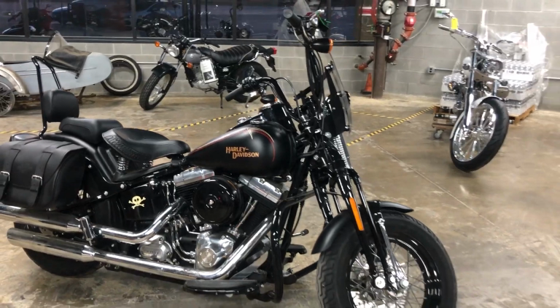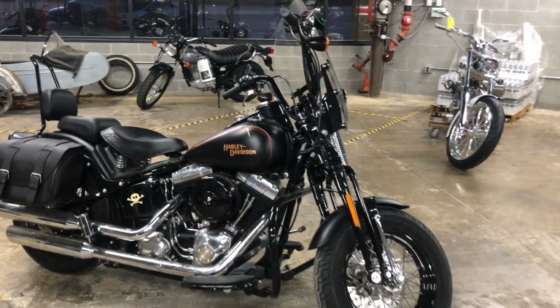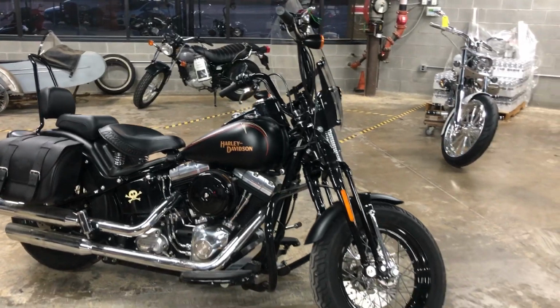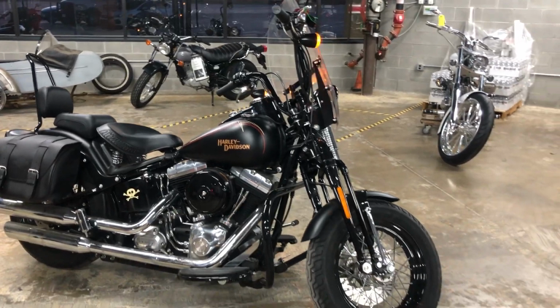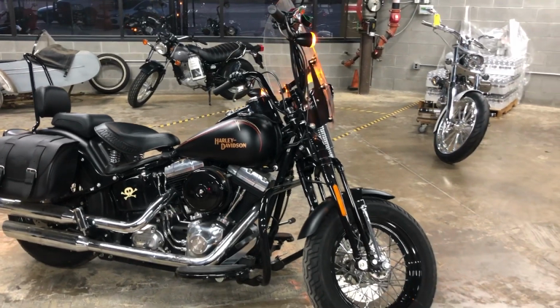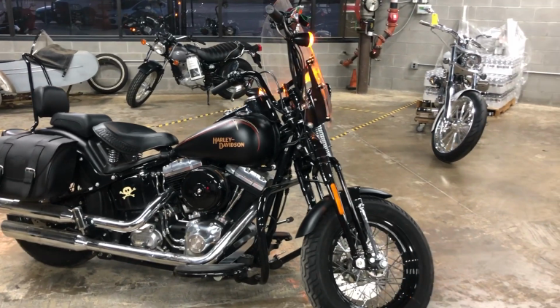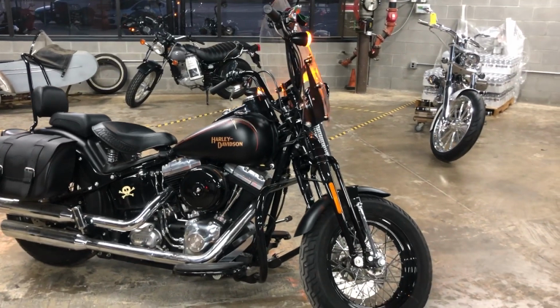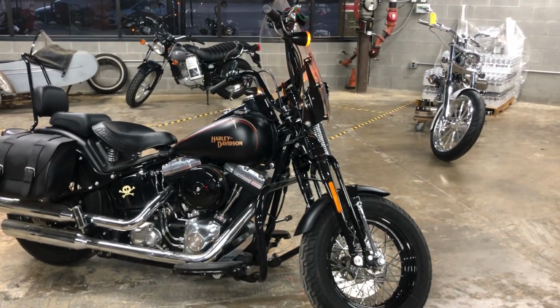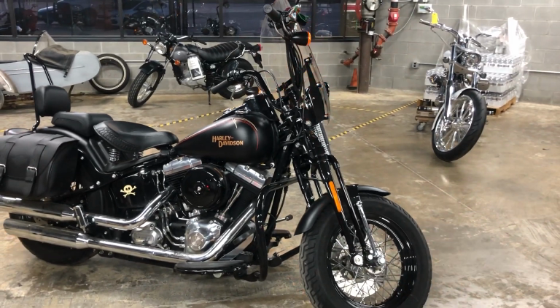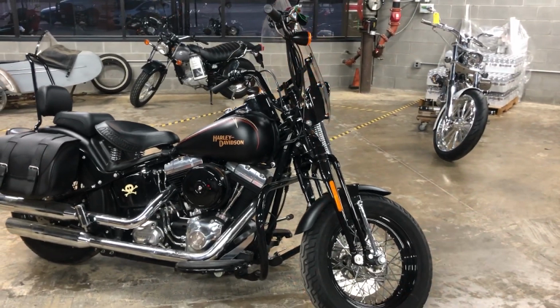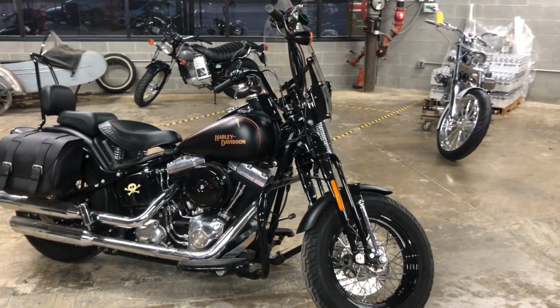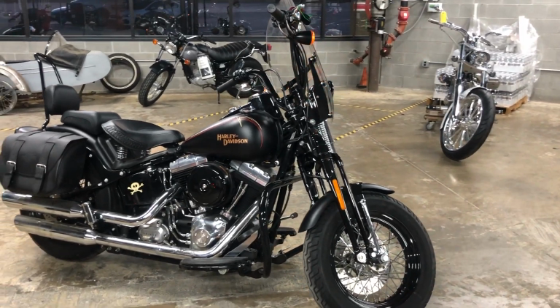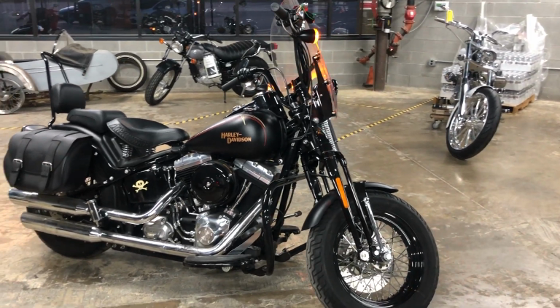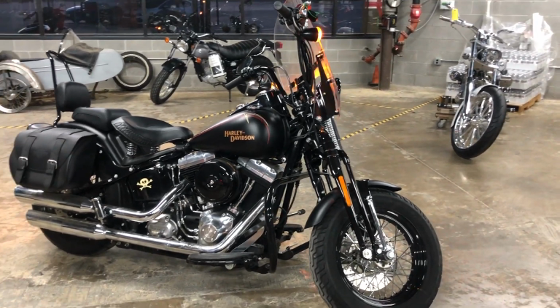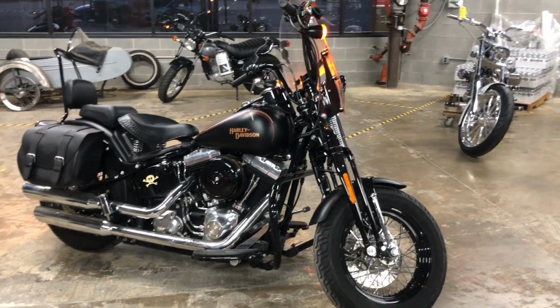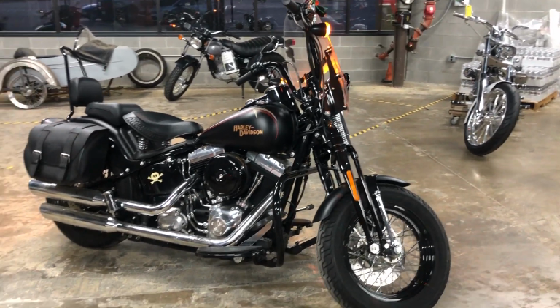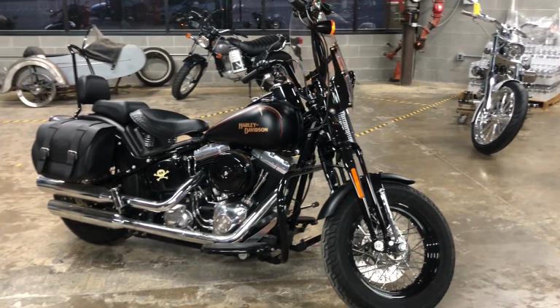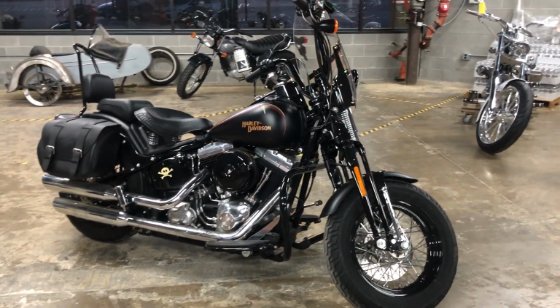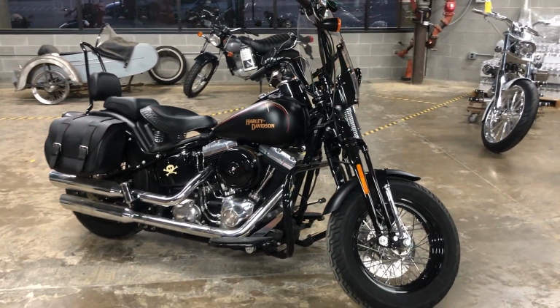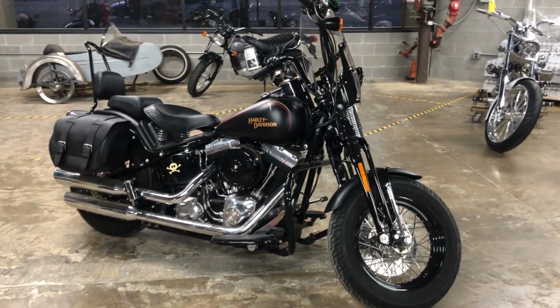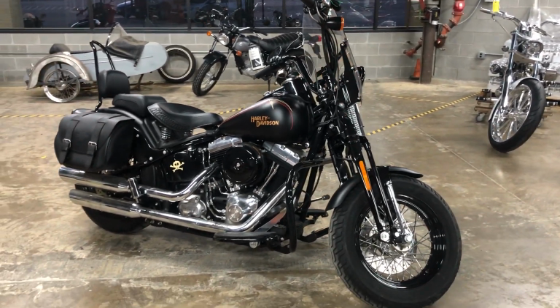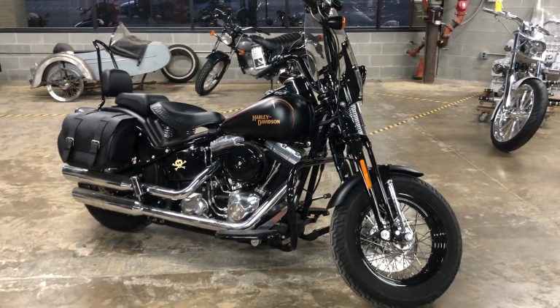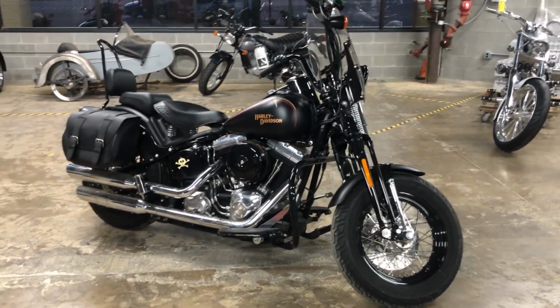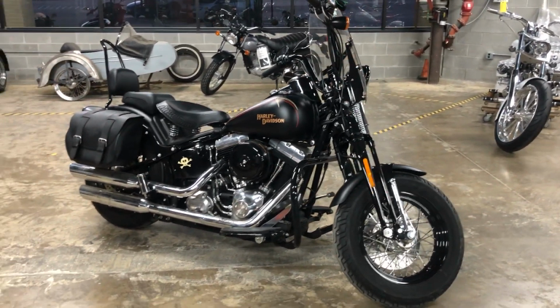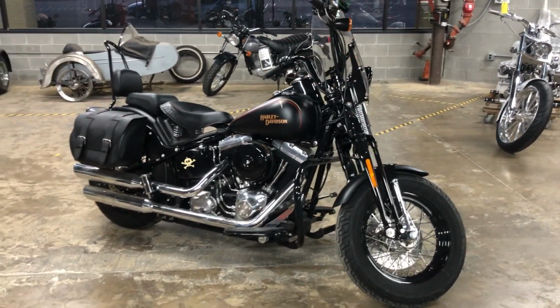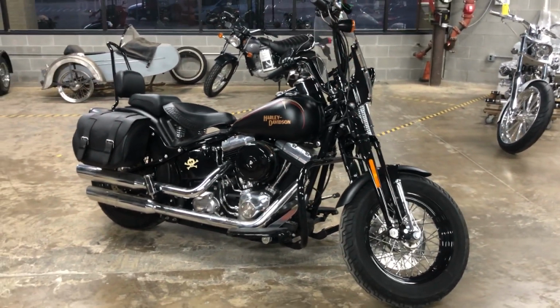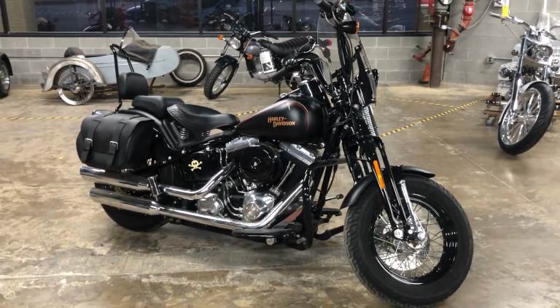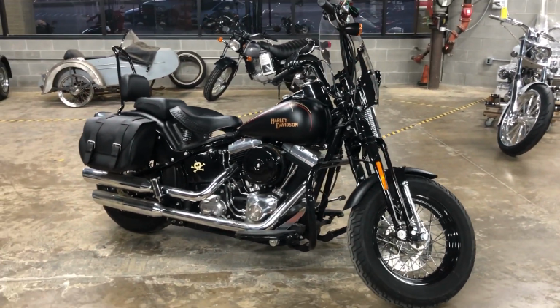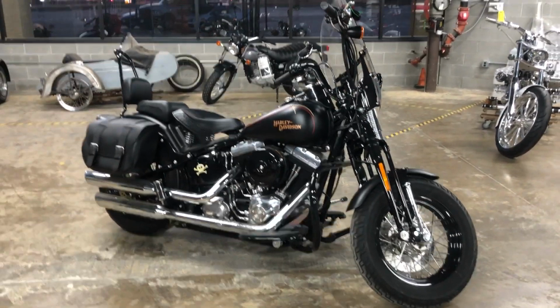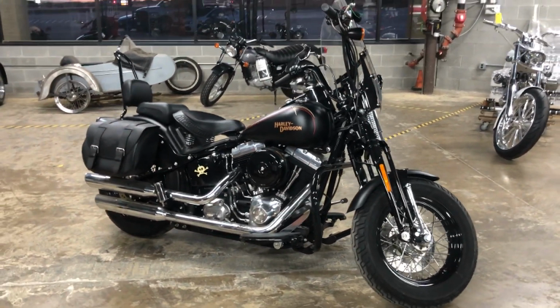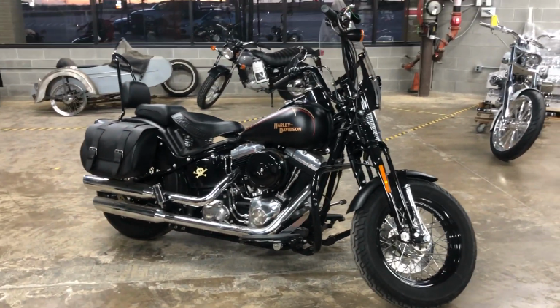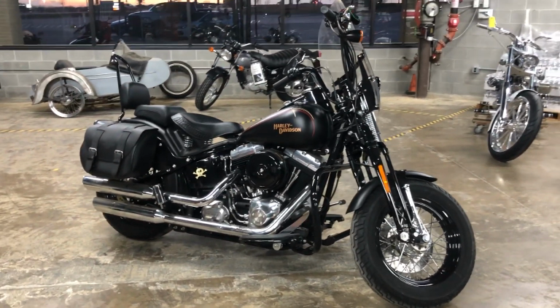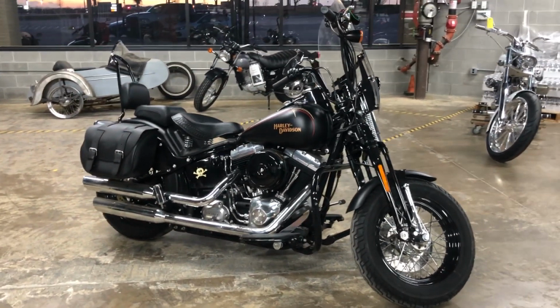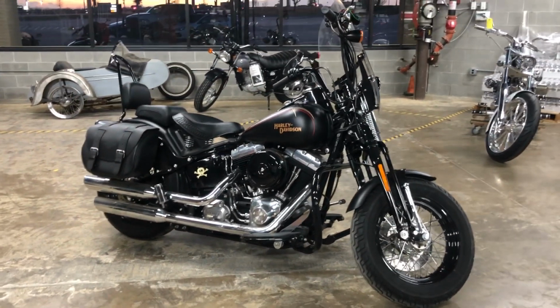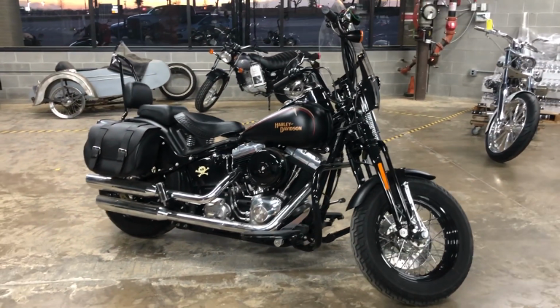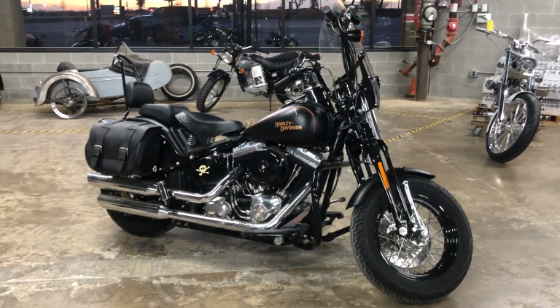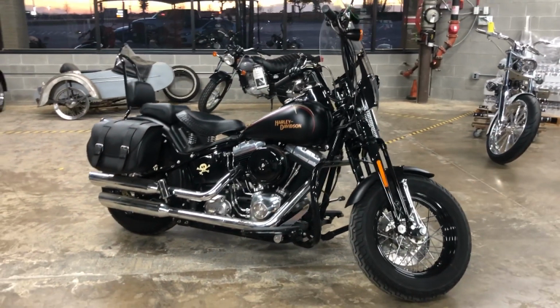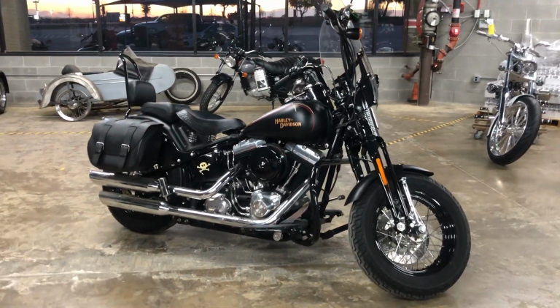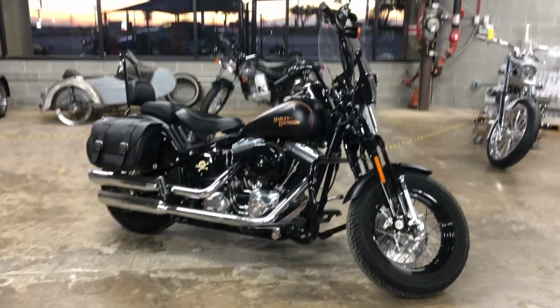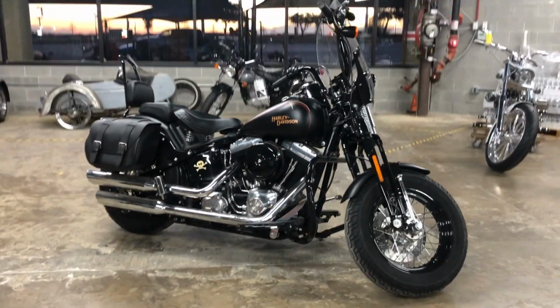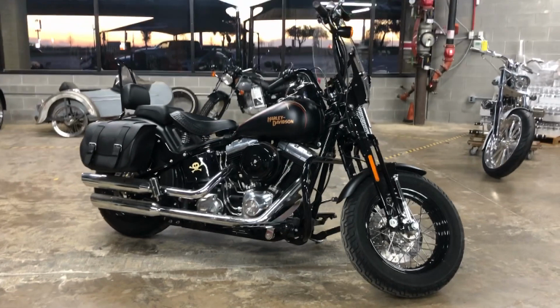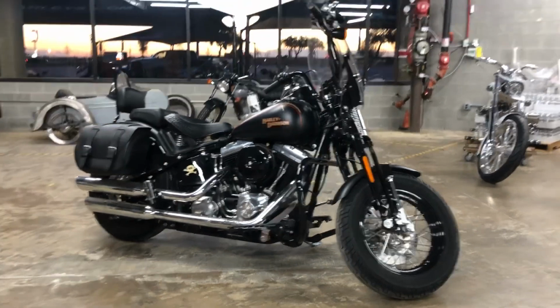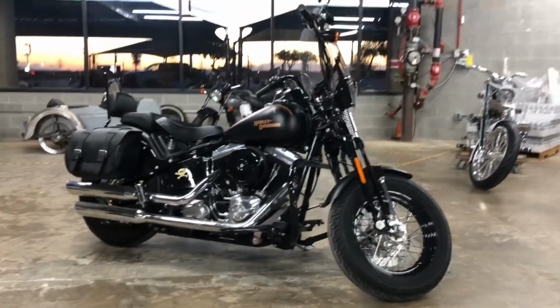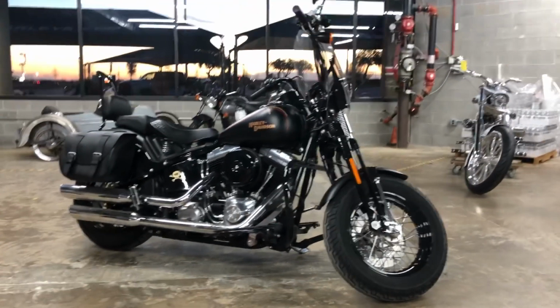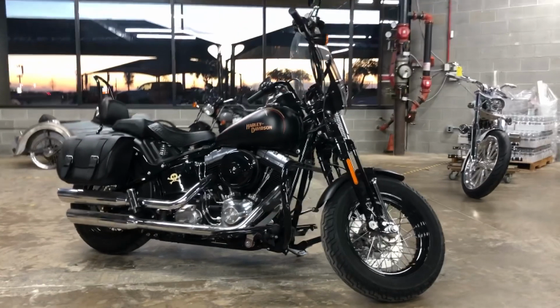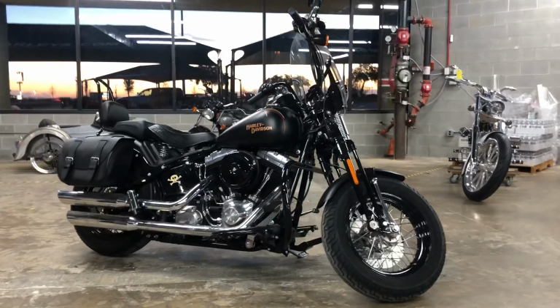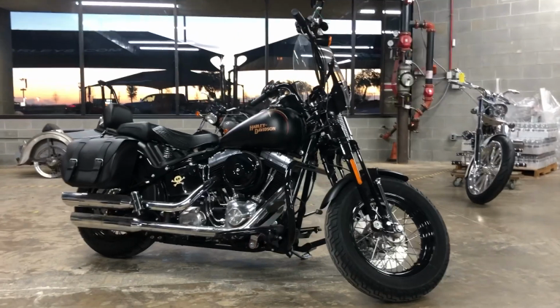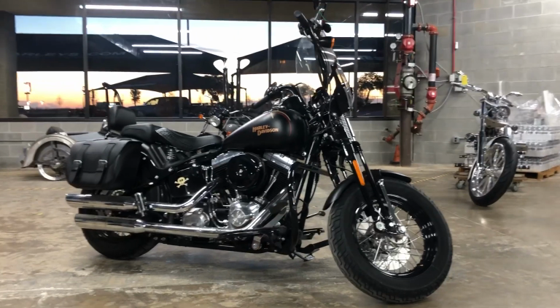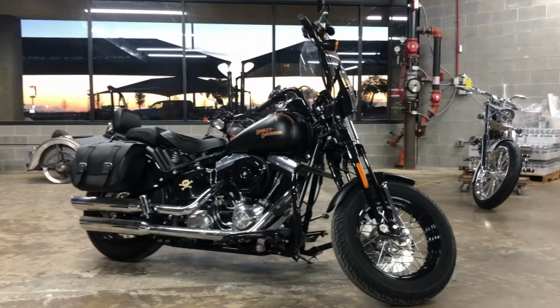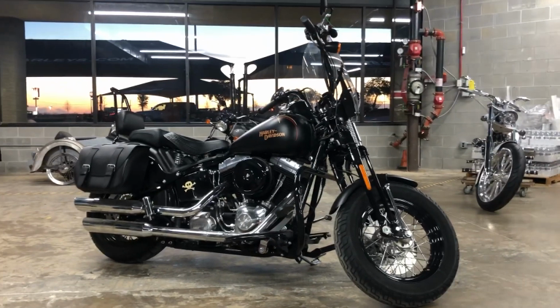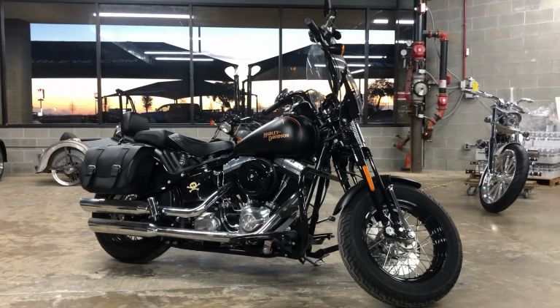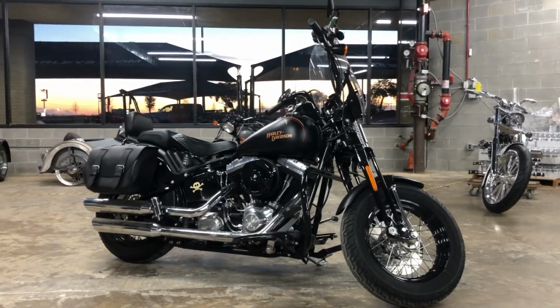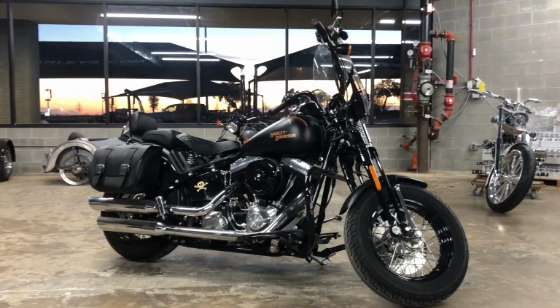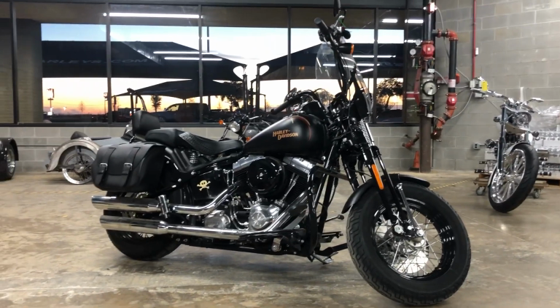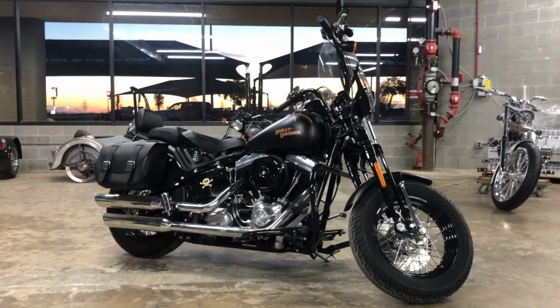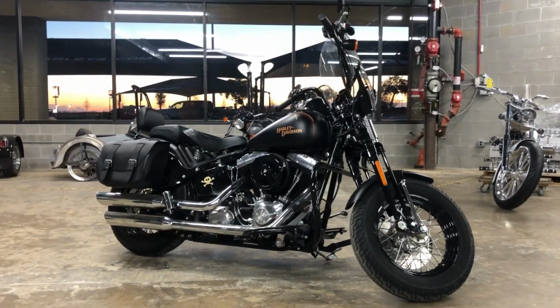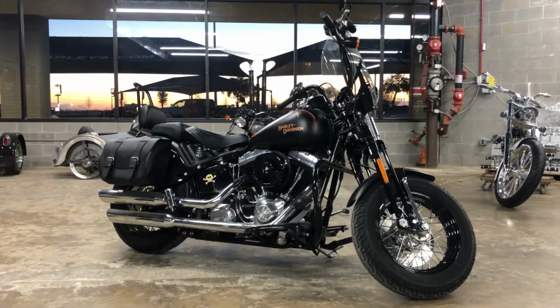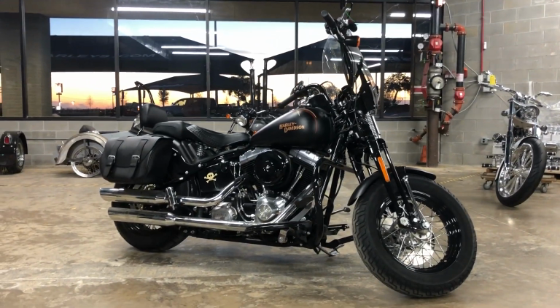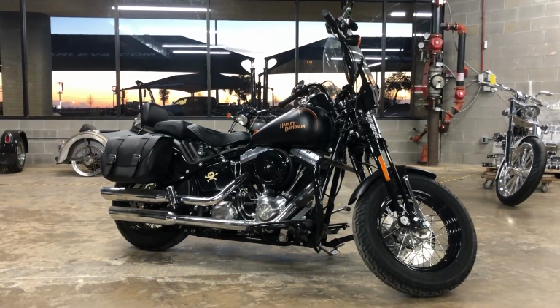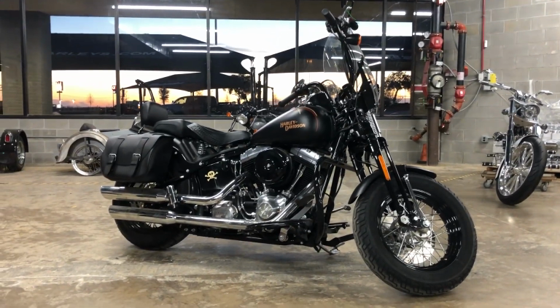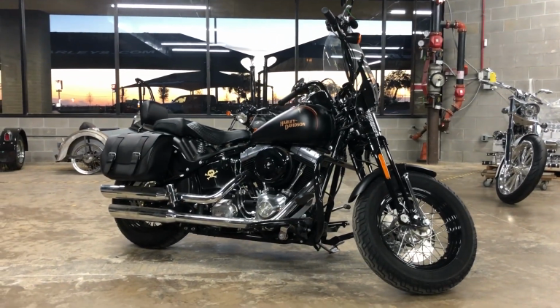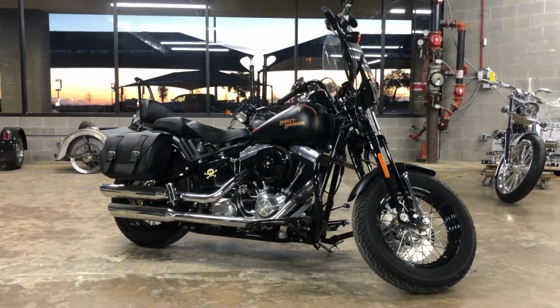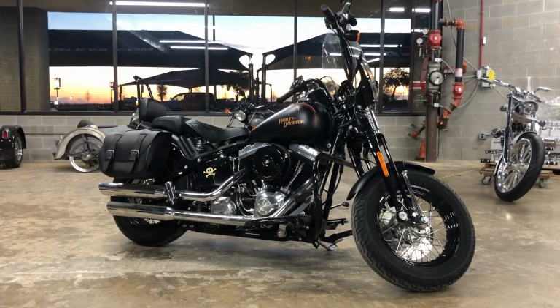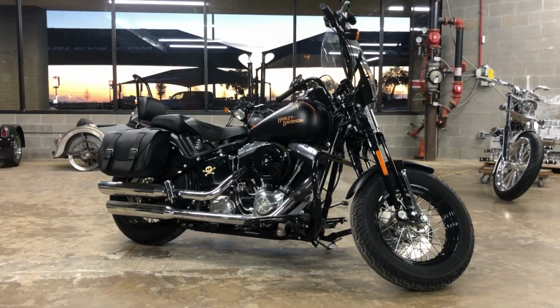So there you have it — the Harley-Davidson Softail Crossbones.